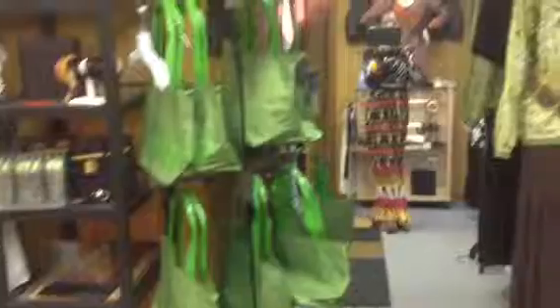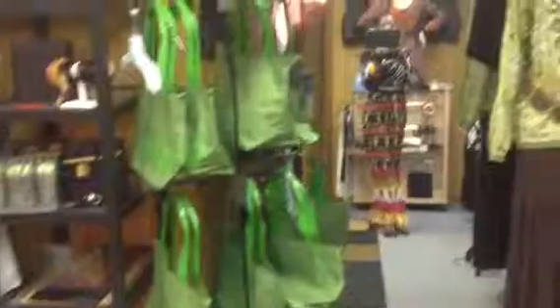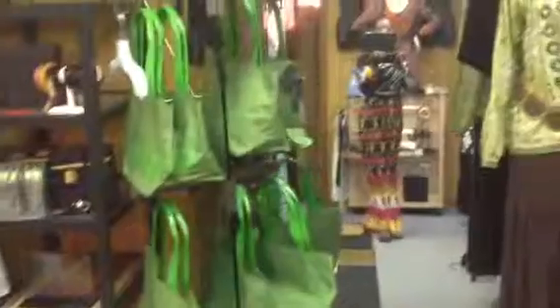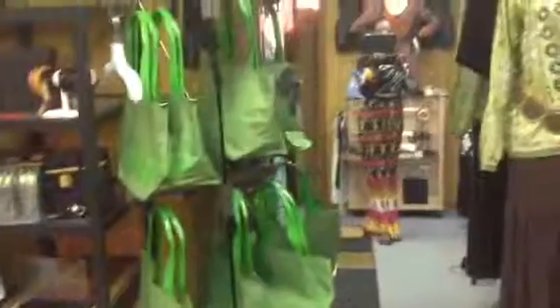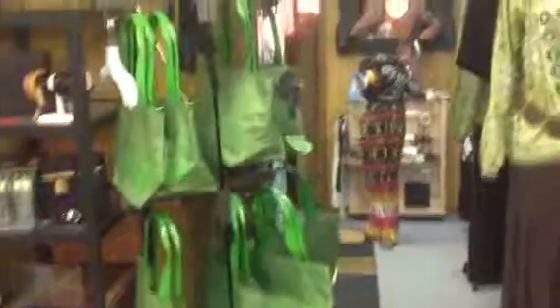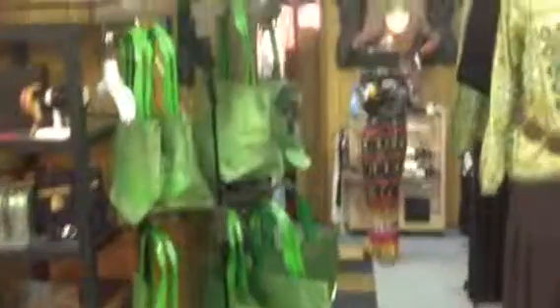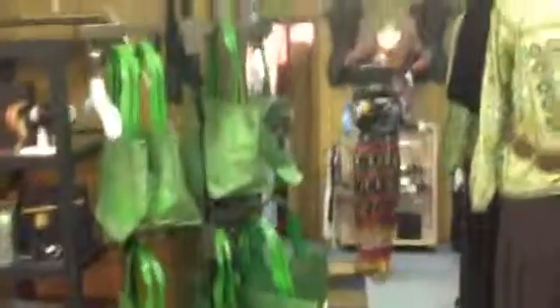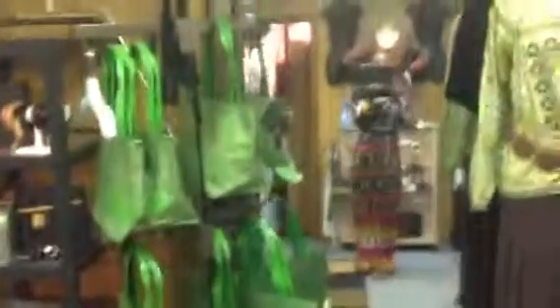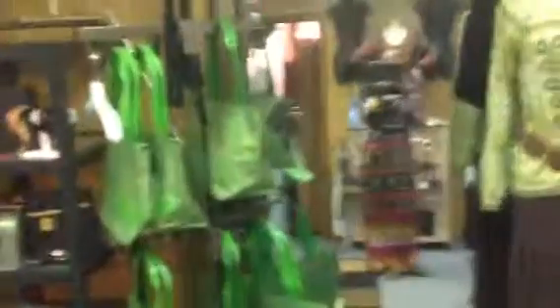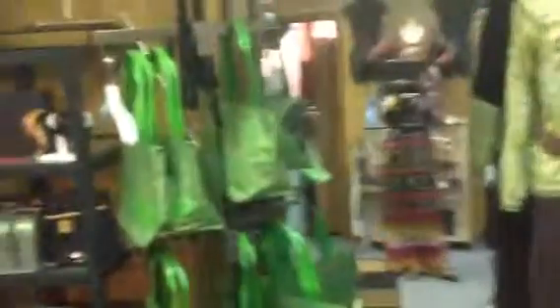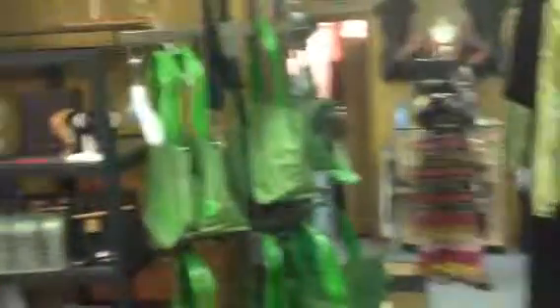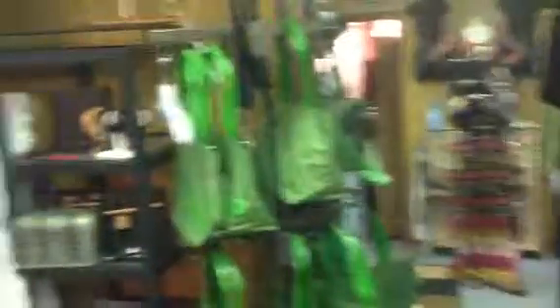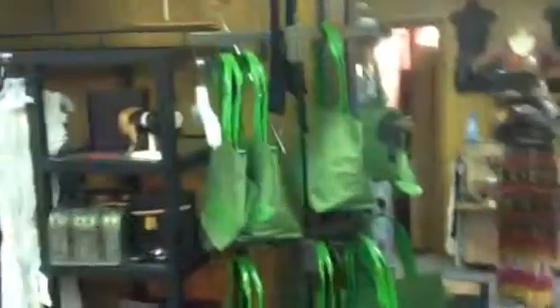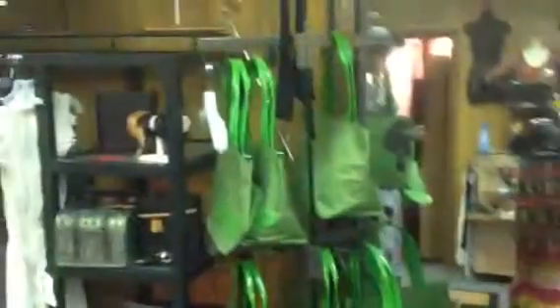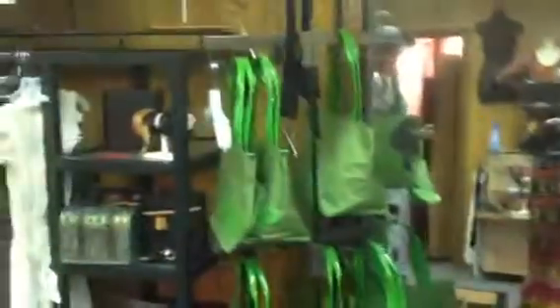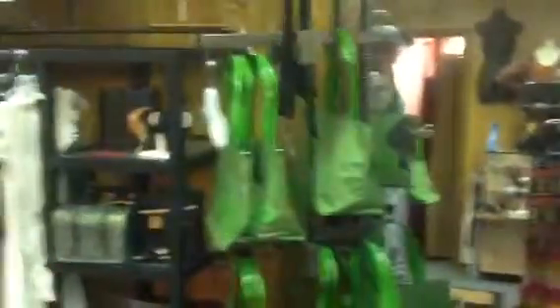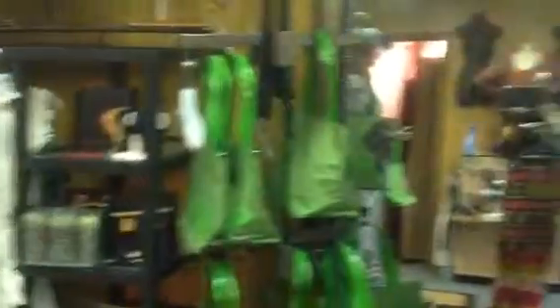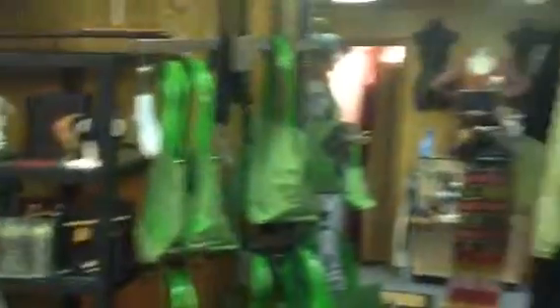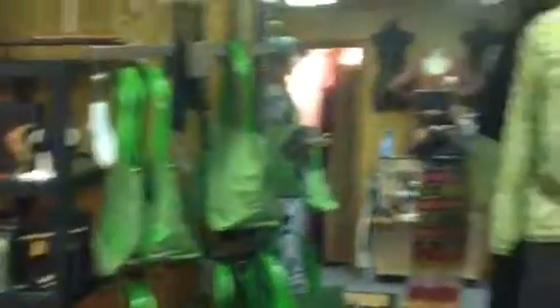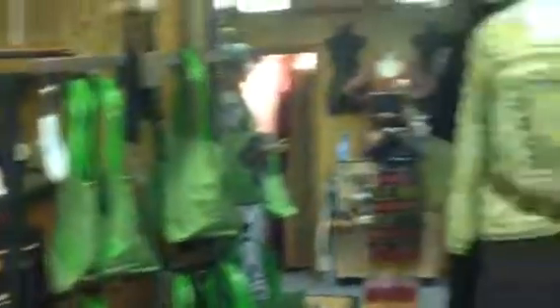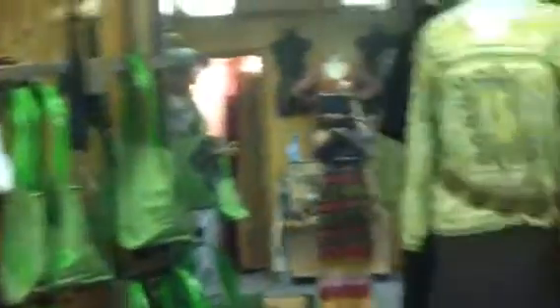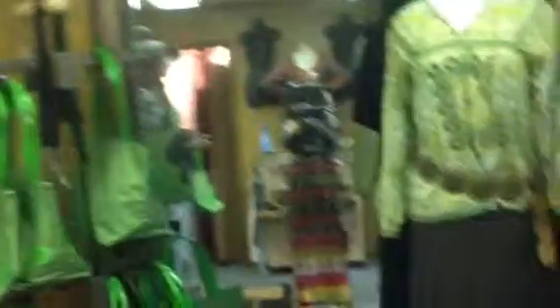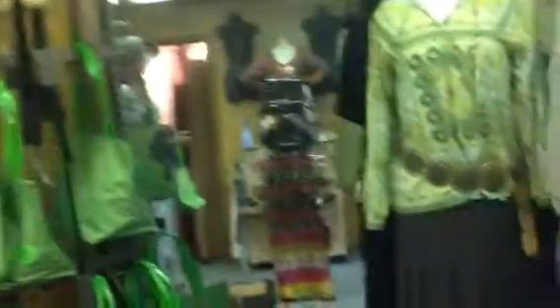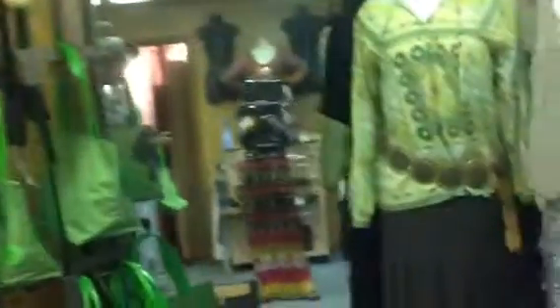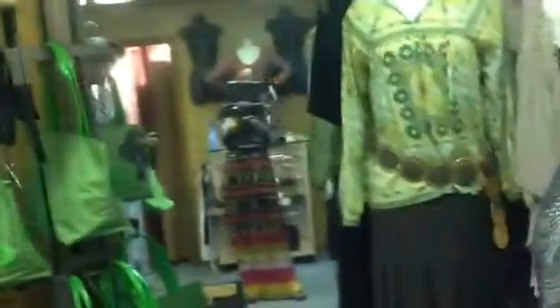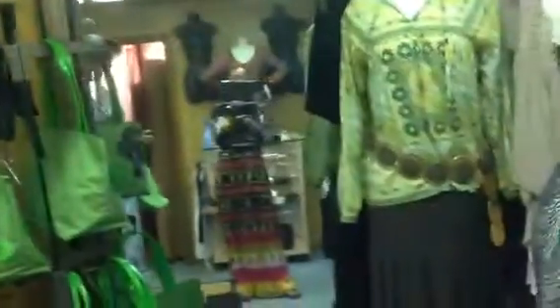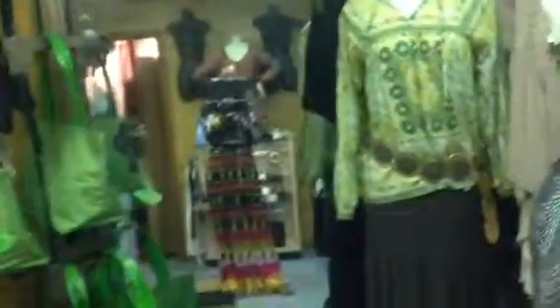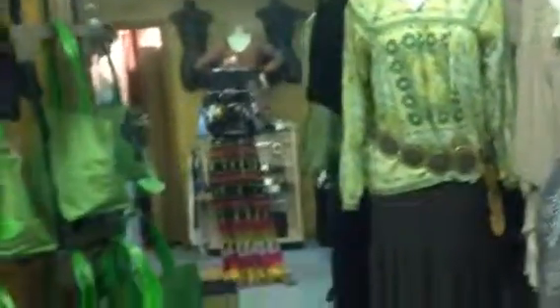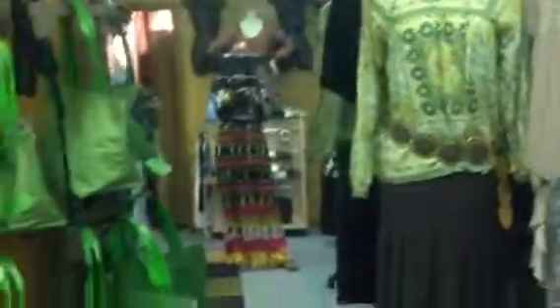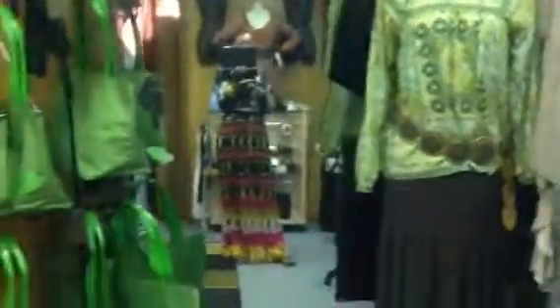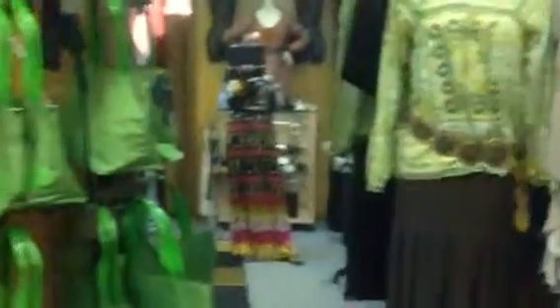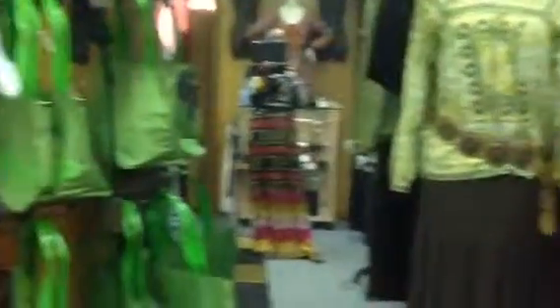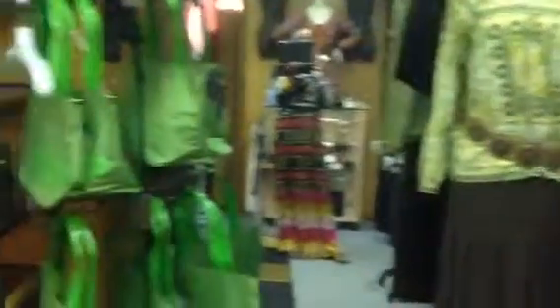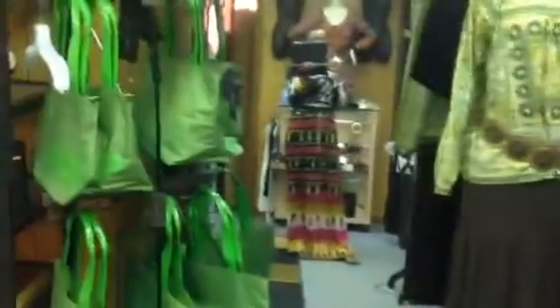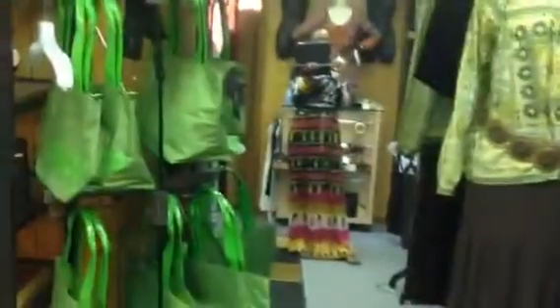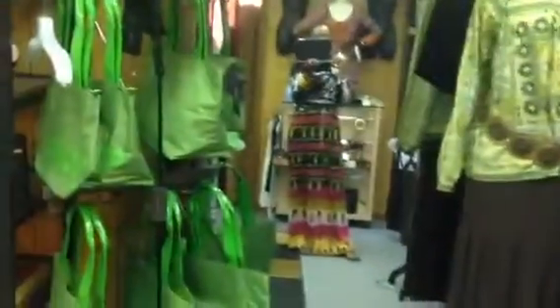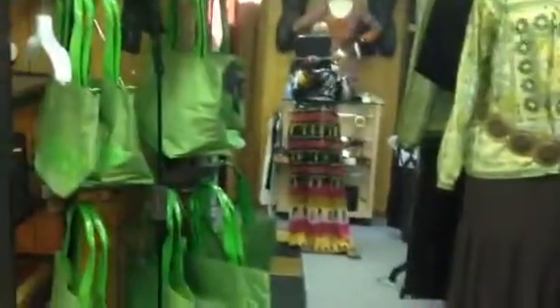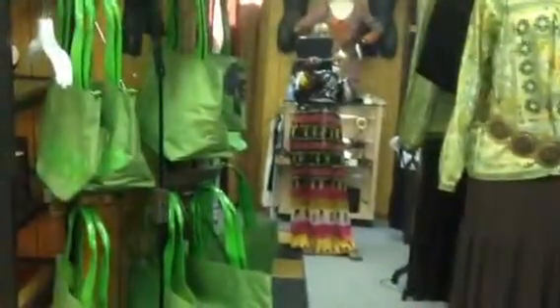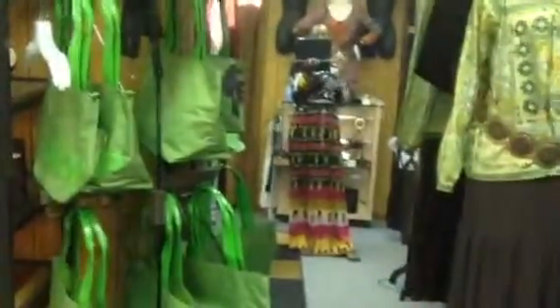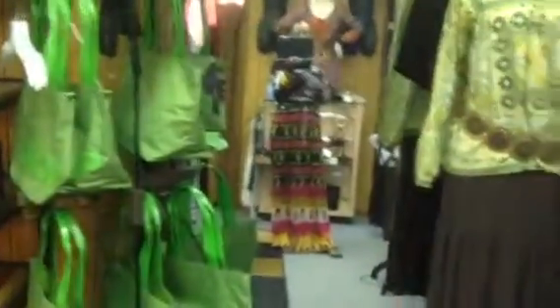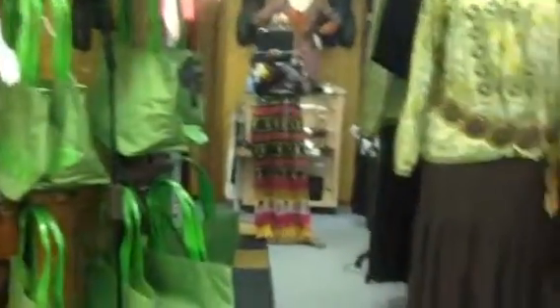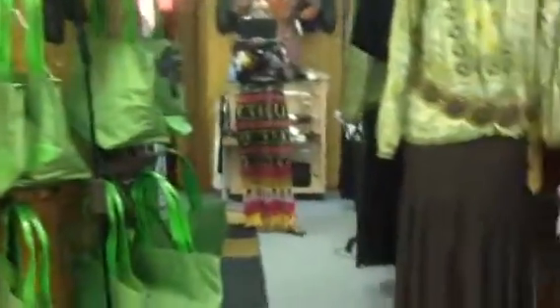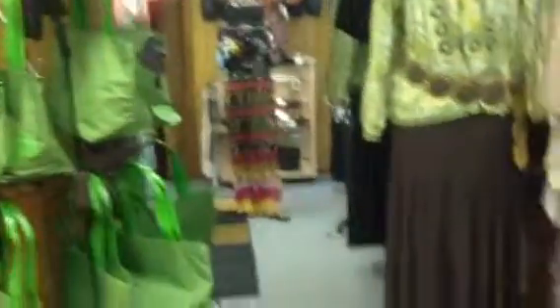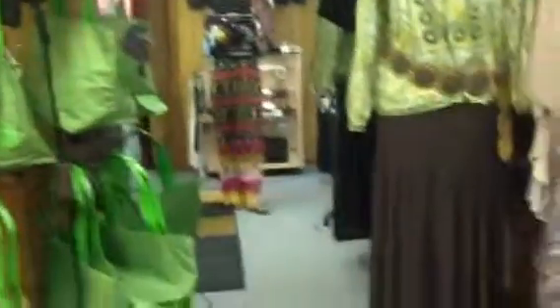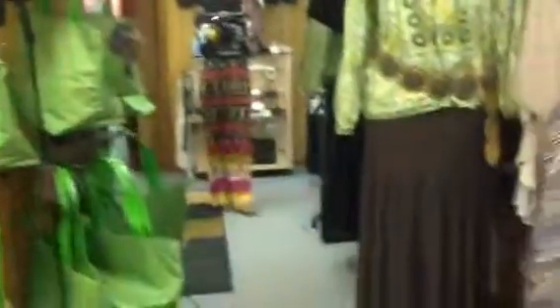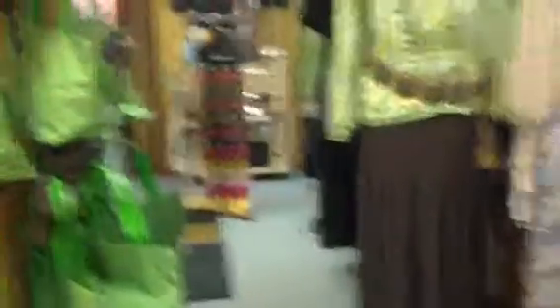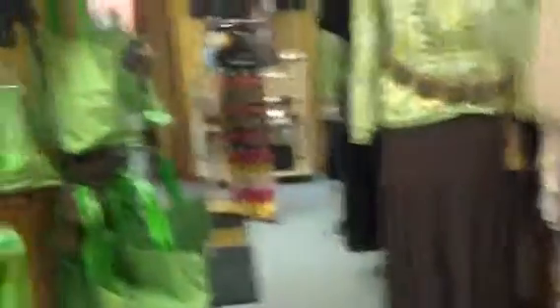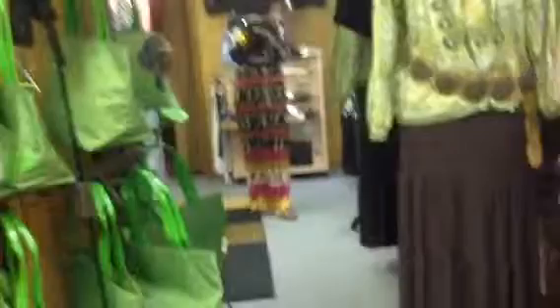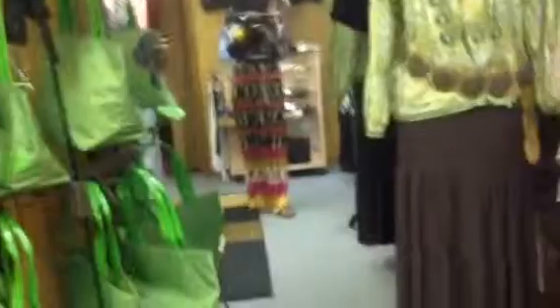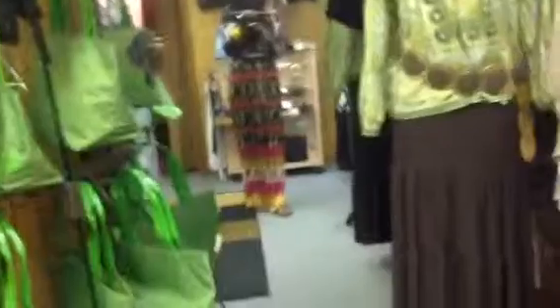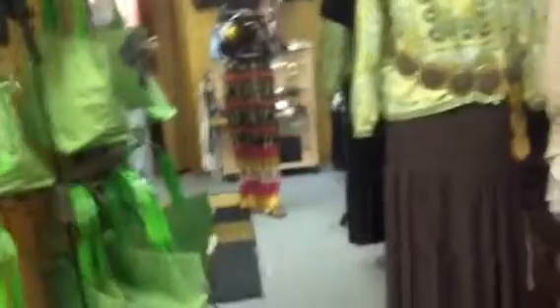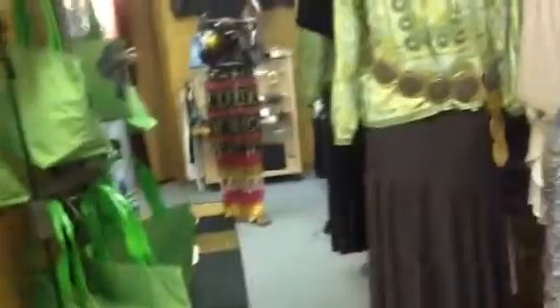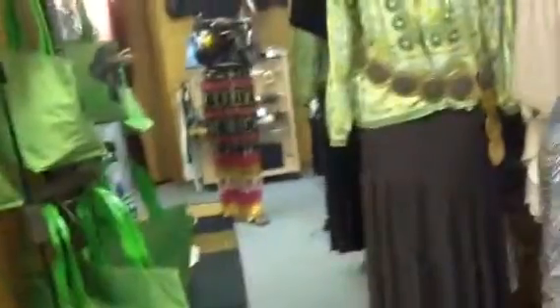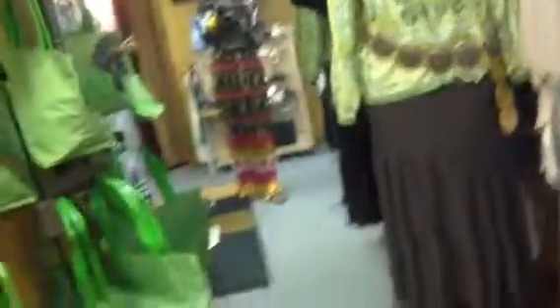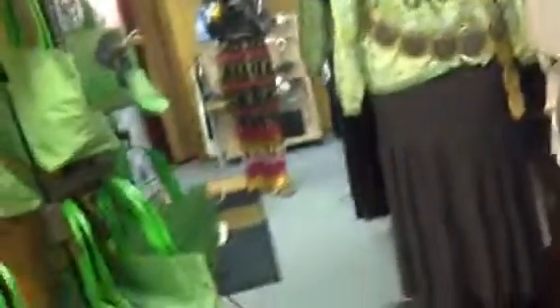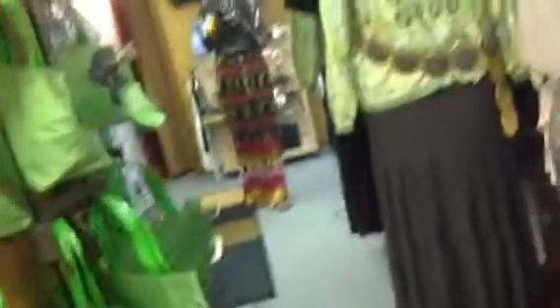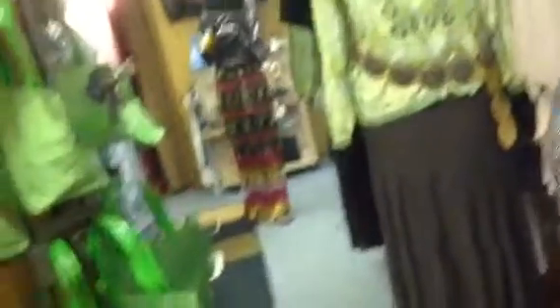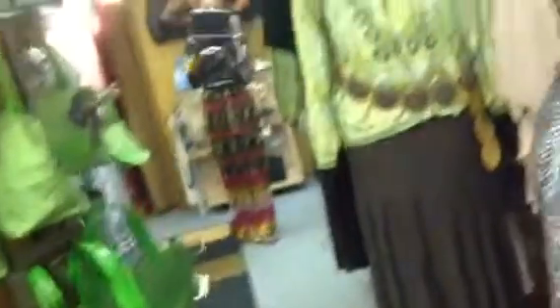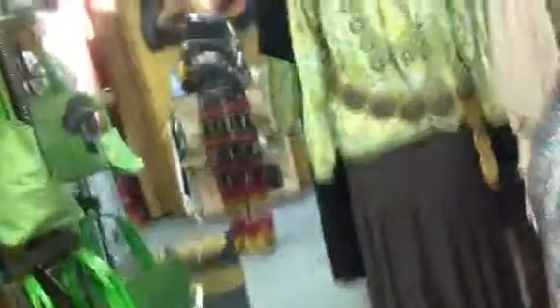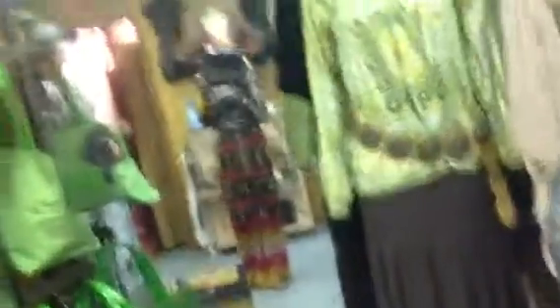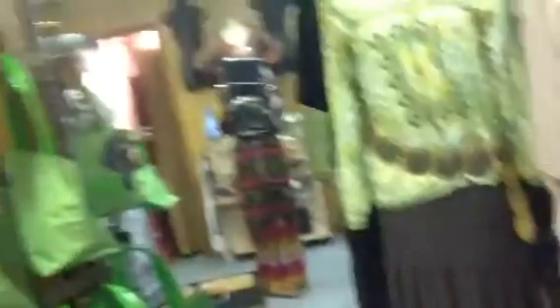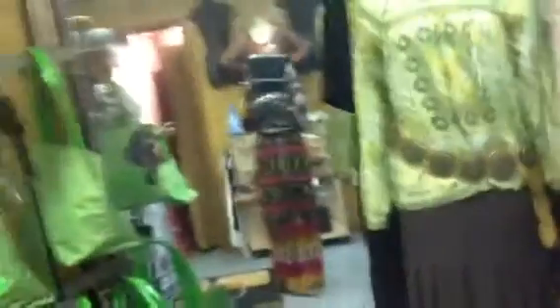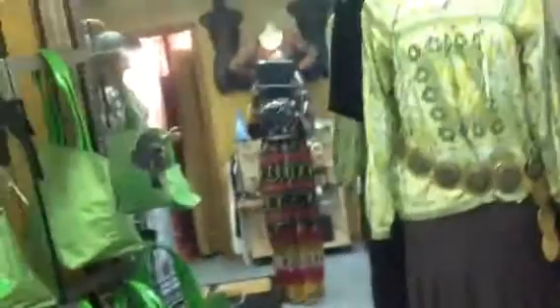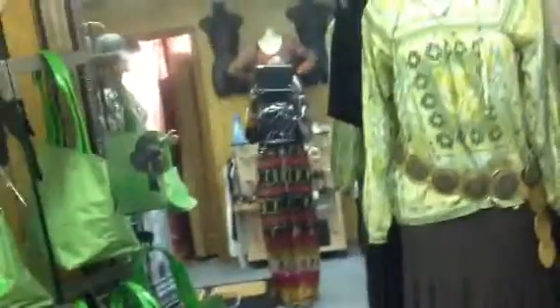Okay guys, I'm down in my studio and I'm in the room that my friend Ludie was working on, and I changed it around.